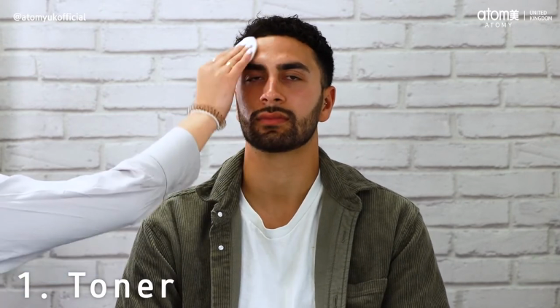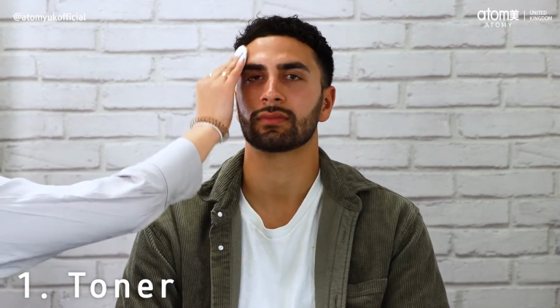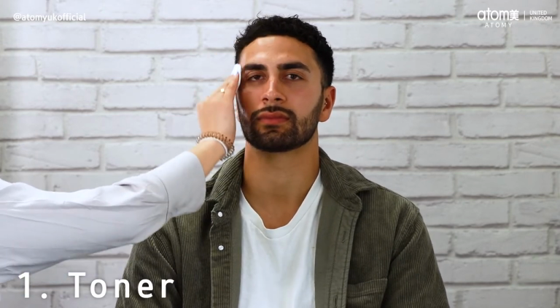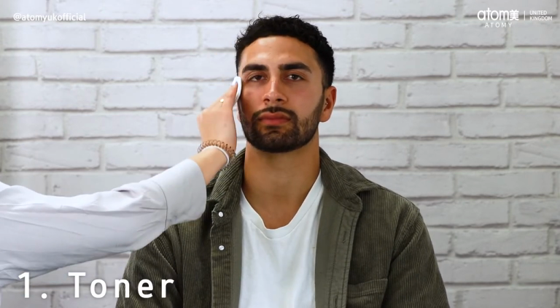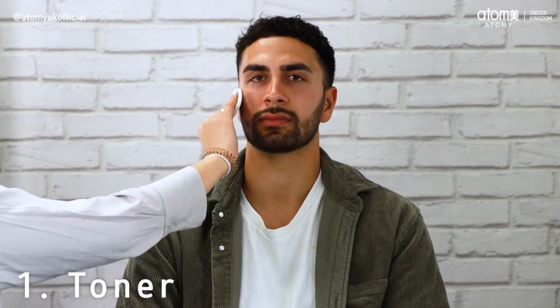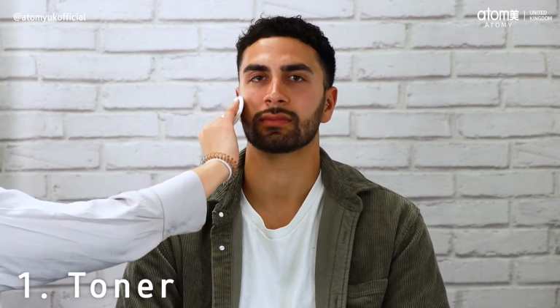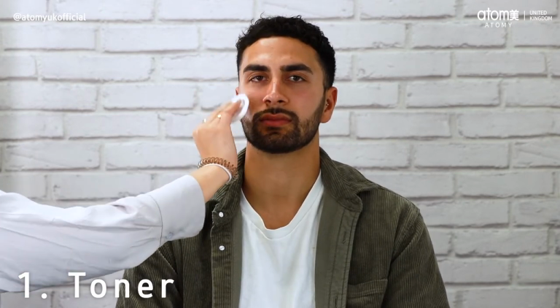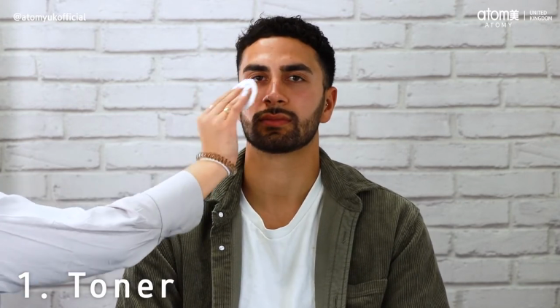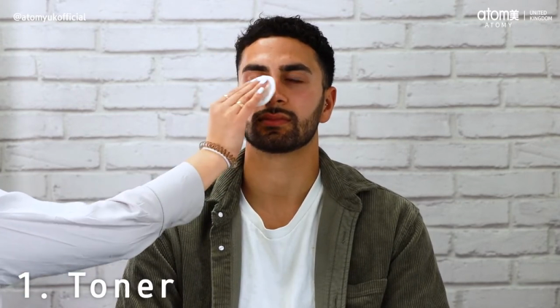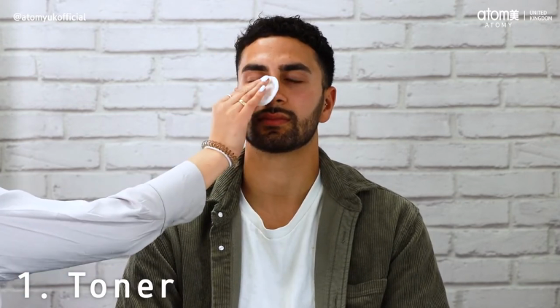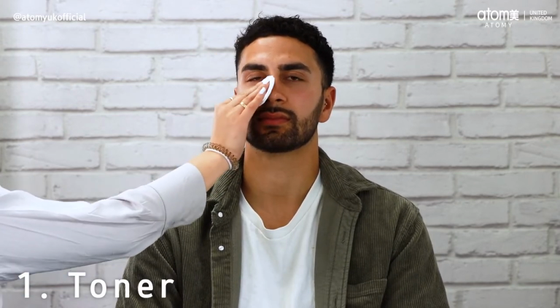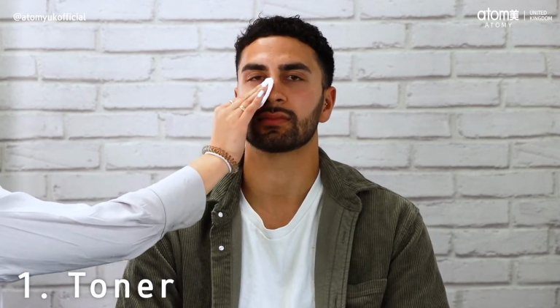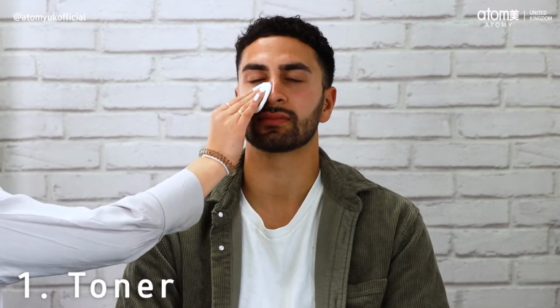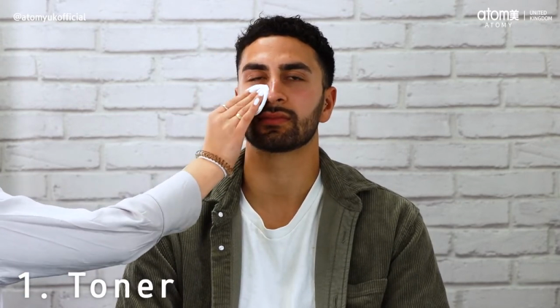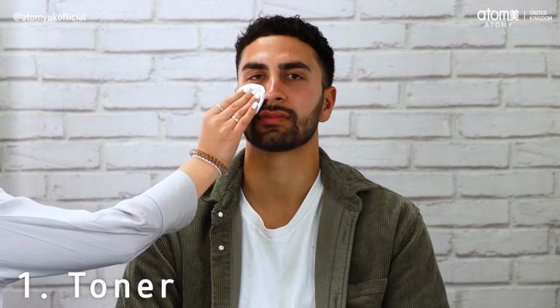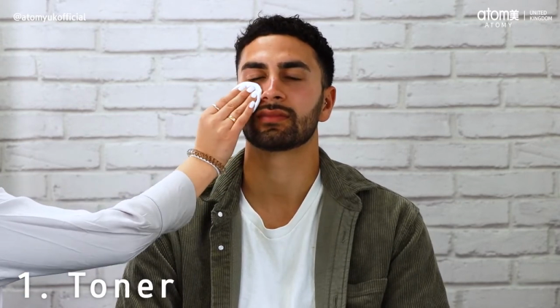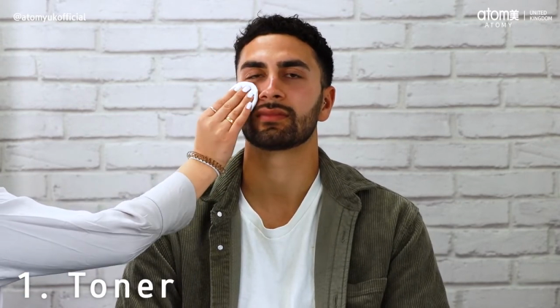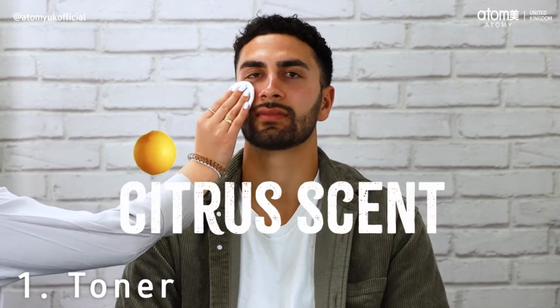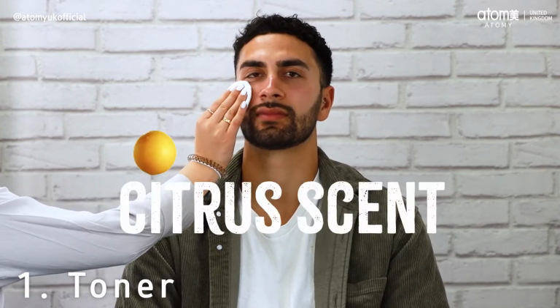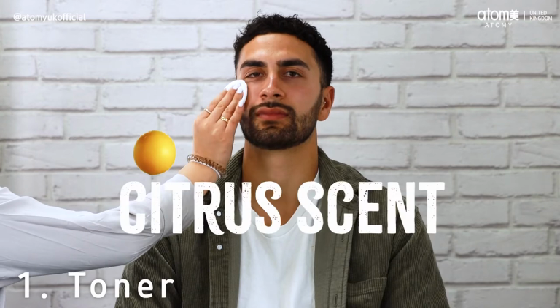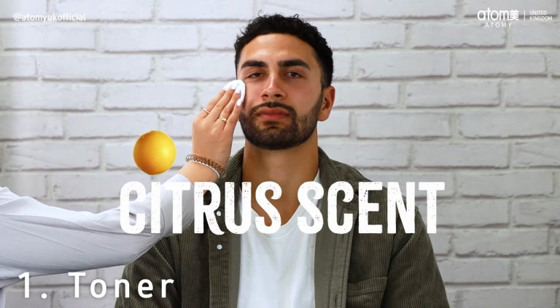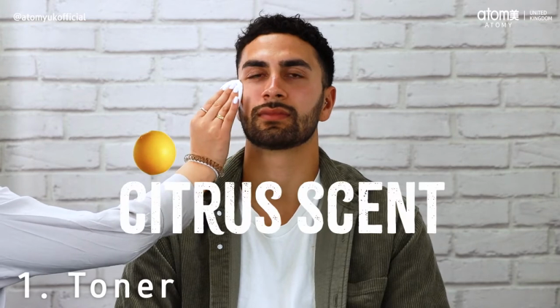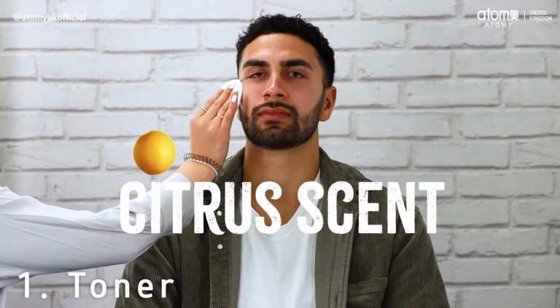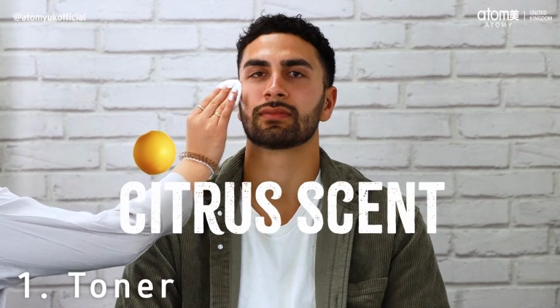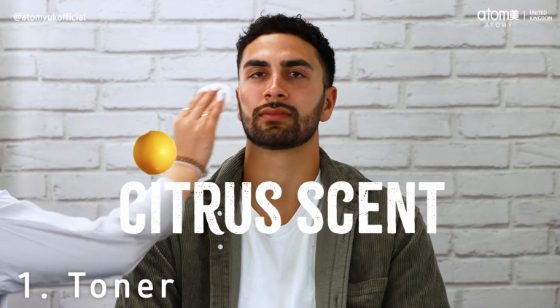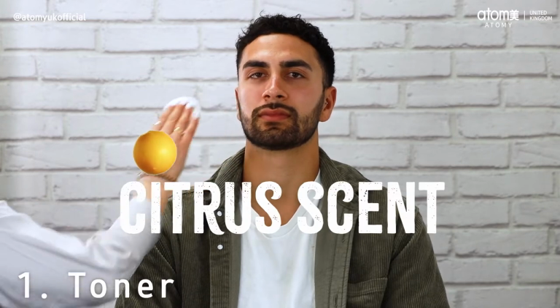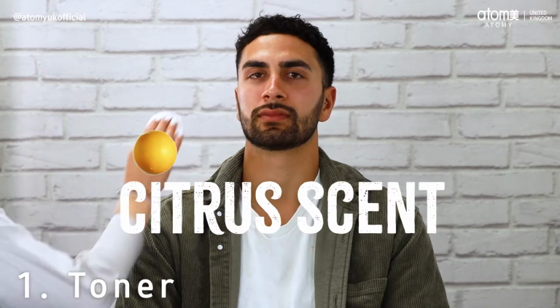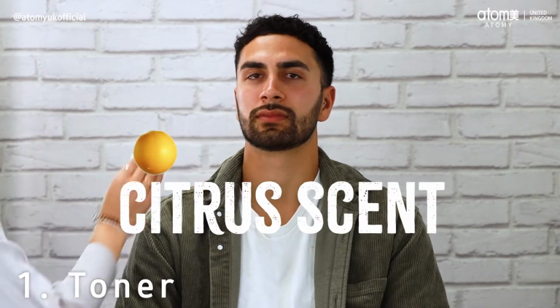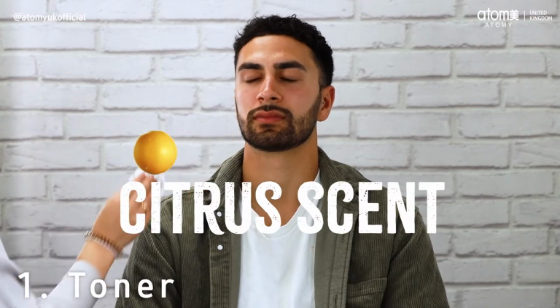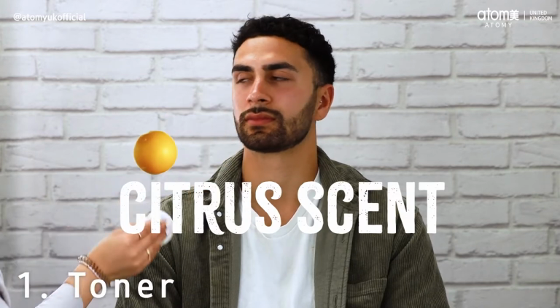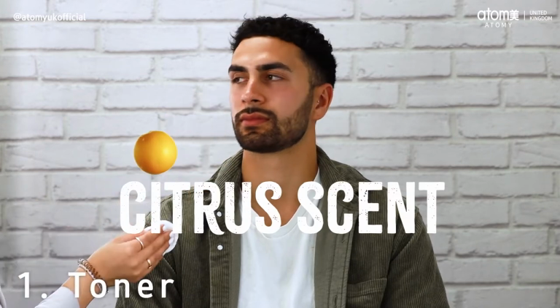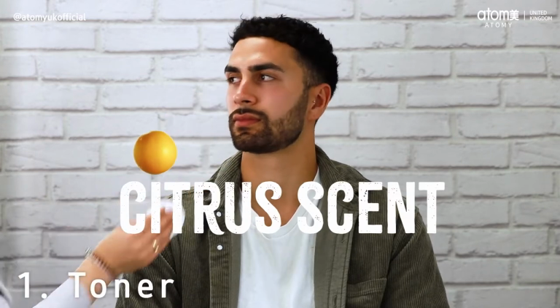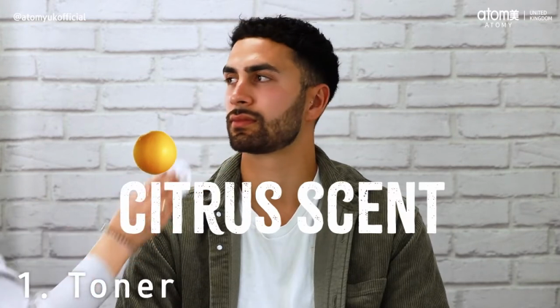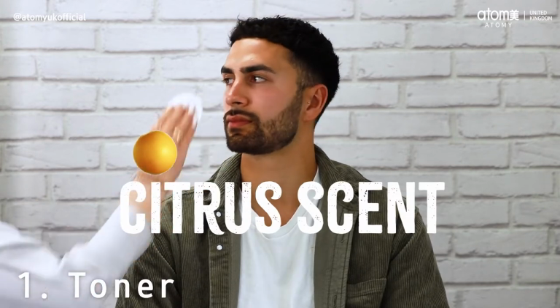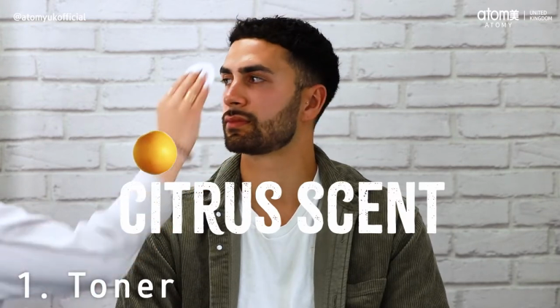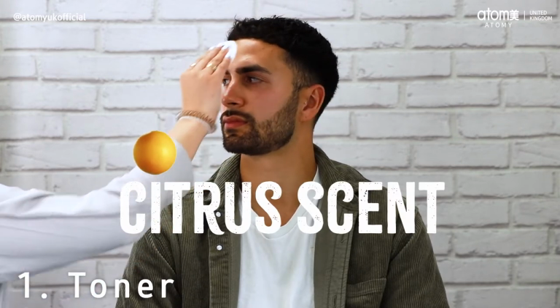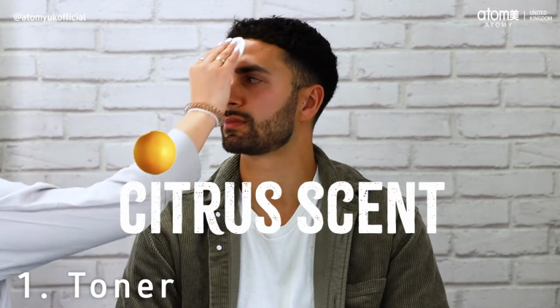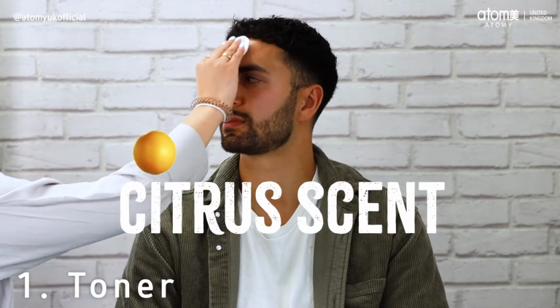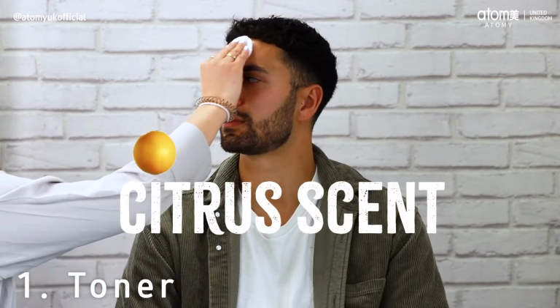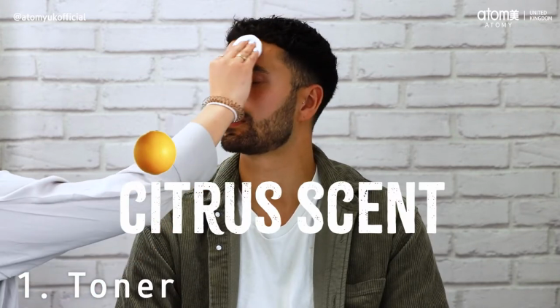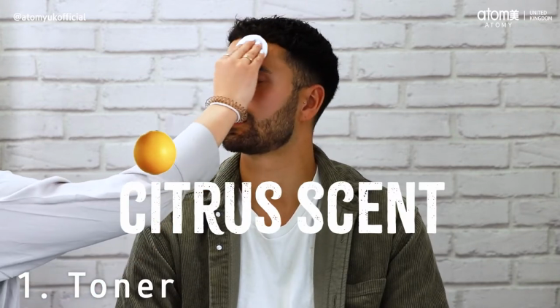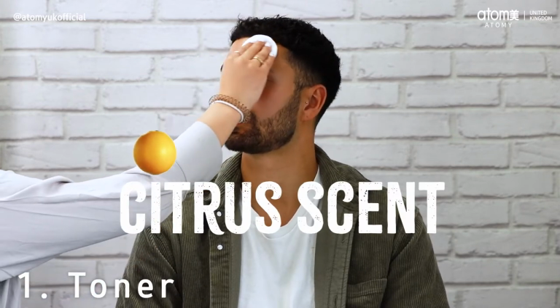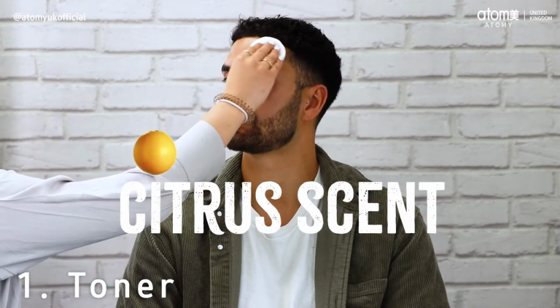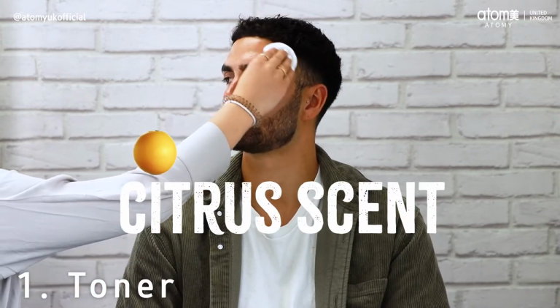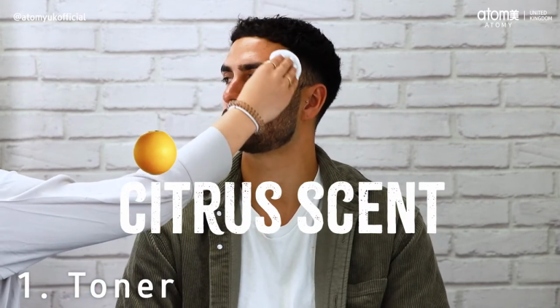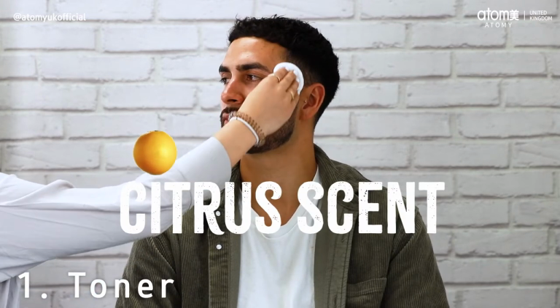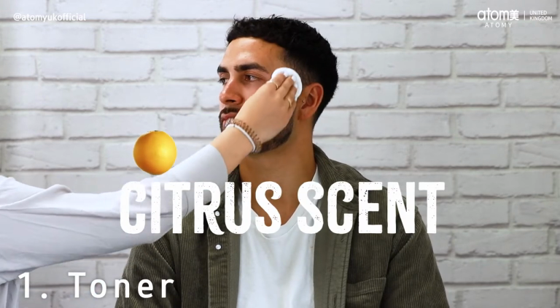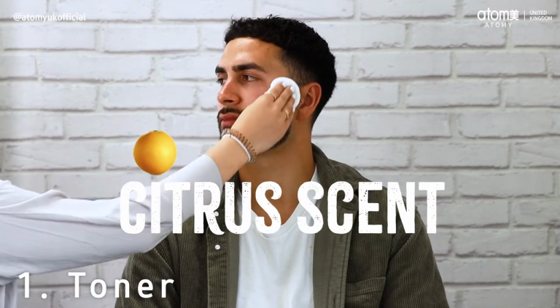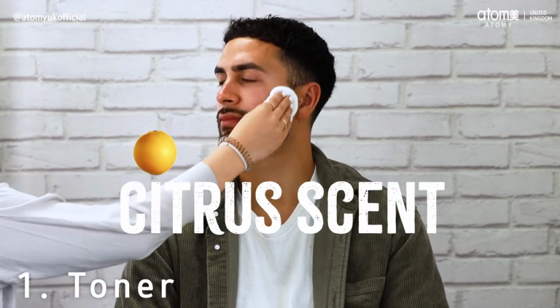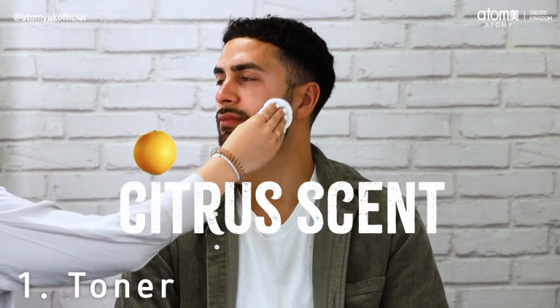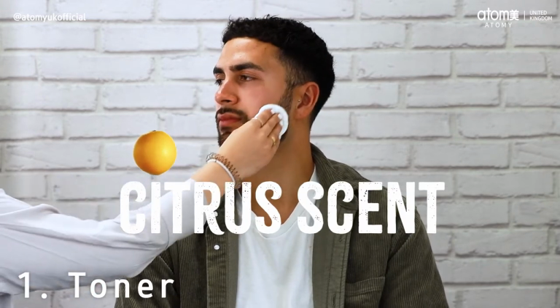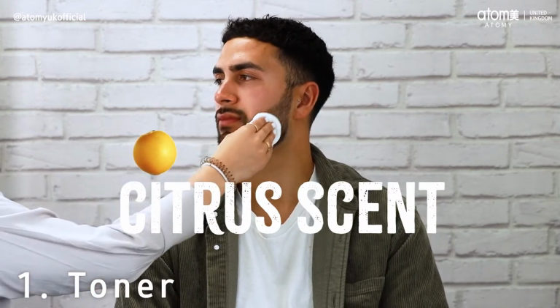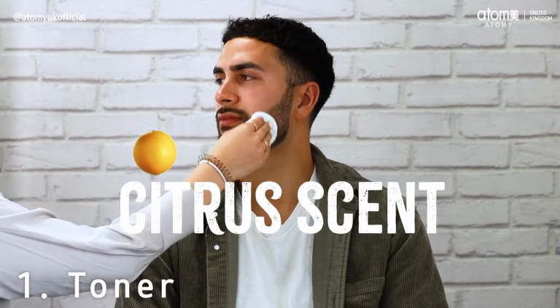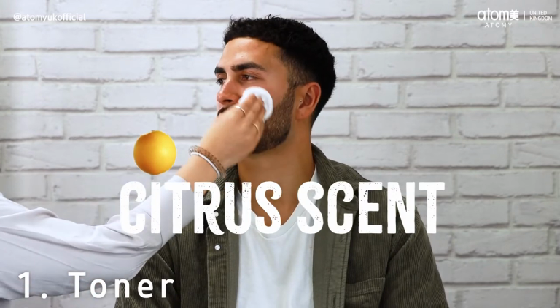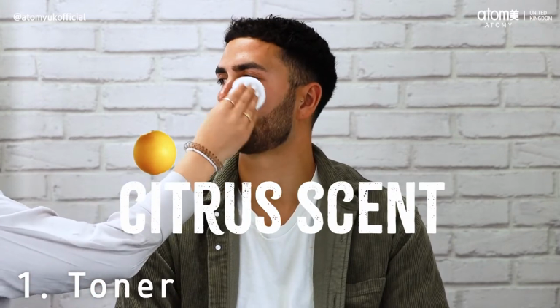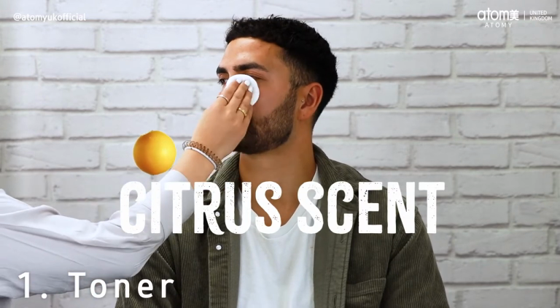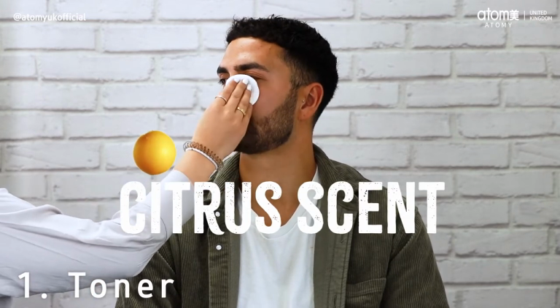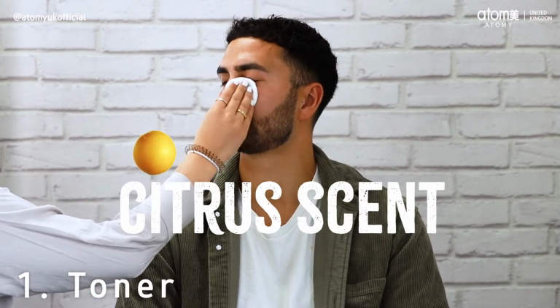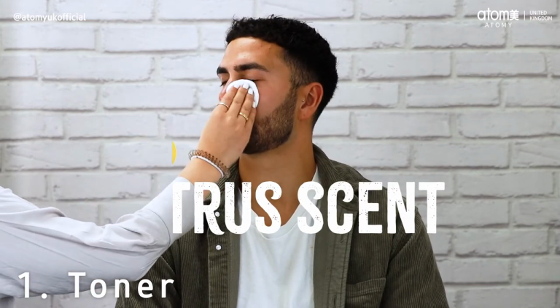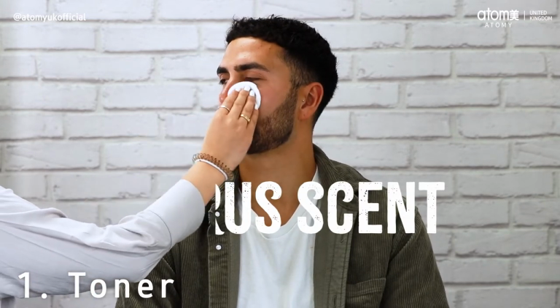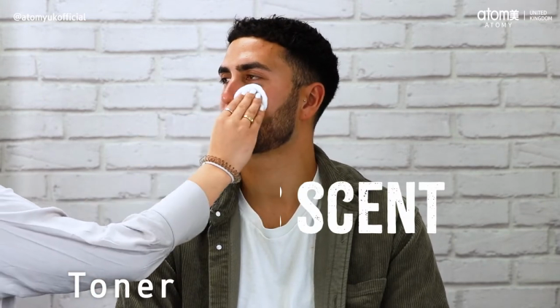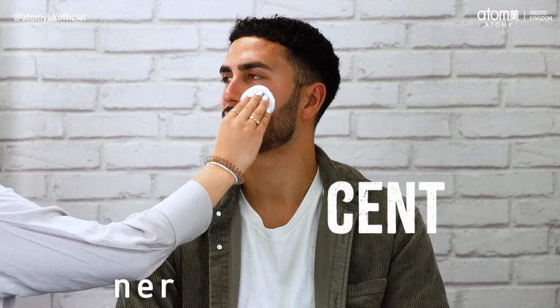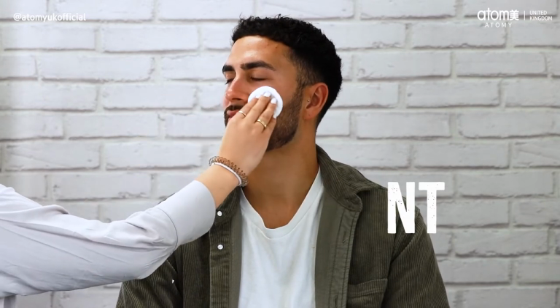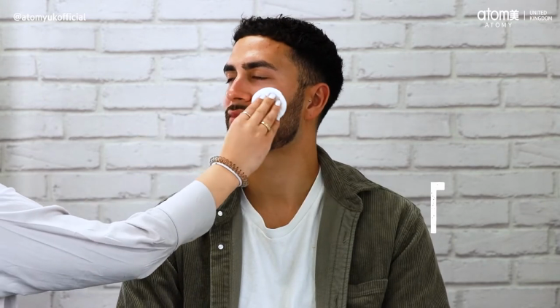The best part about a toner is the citrus scent, which smells amazing and it leaves your skin feeling rehydrated and refreshed.